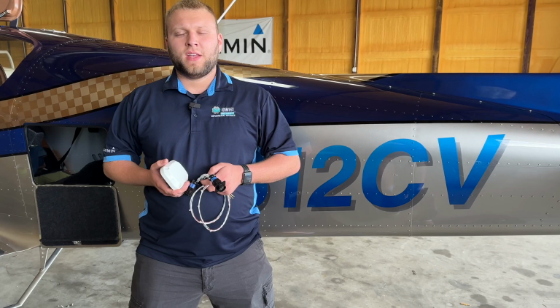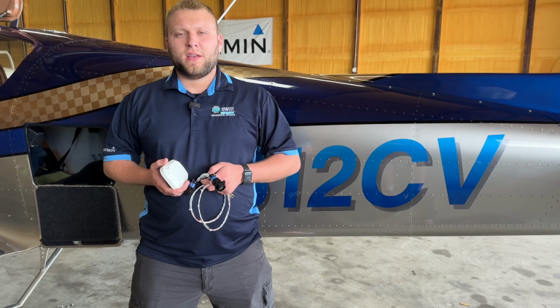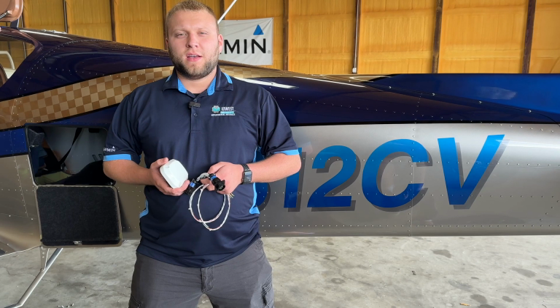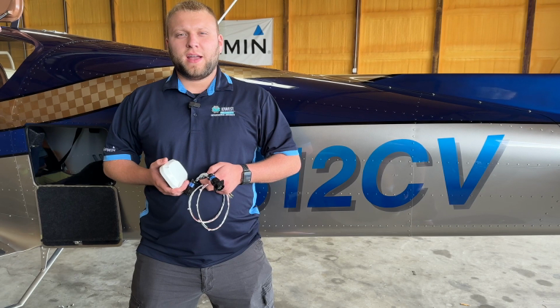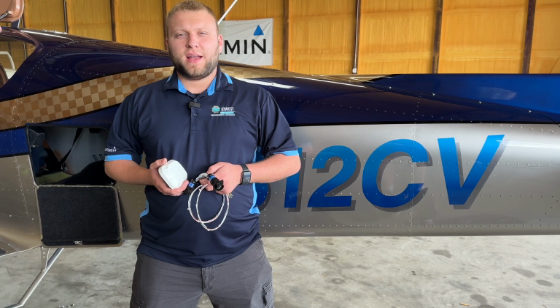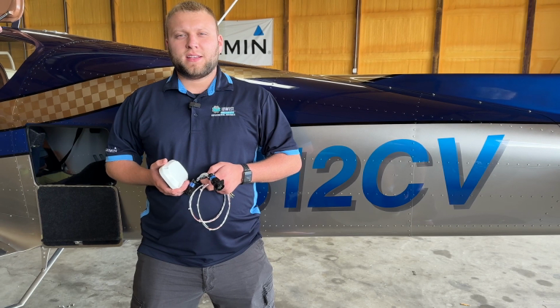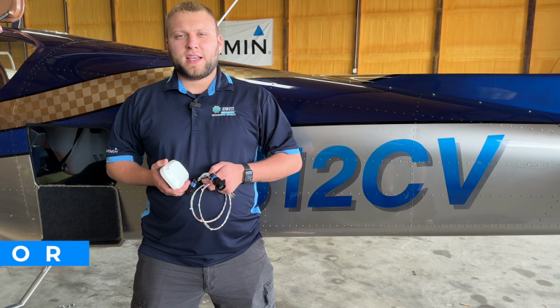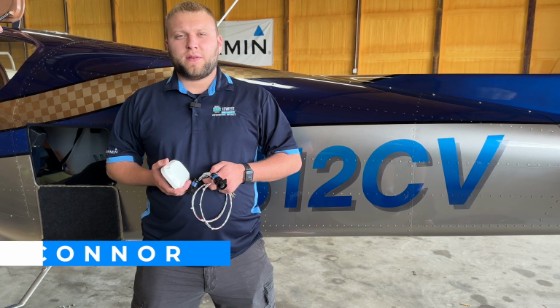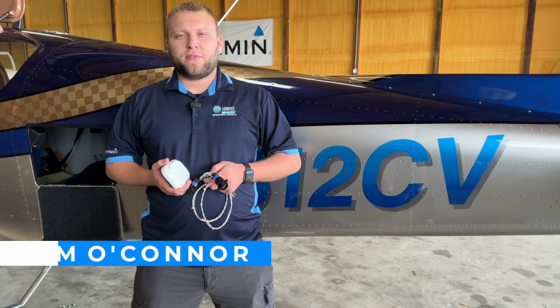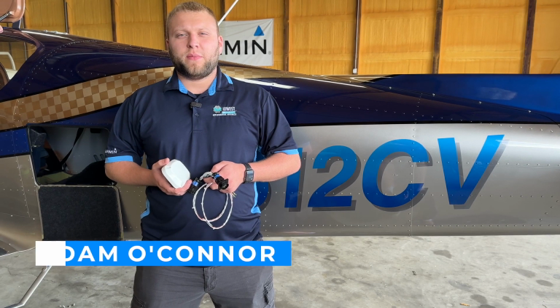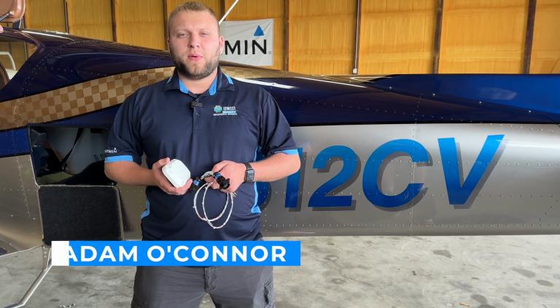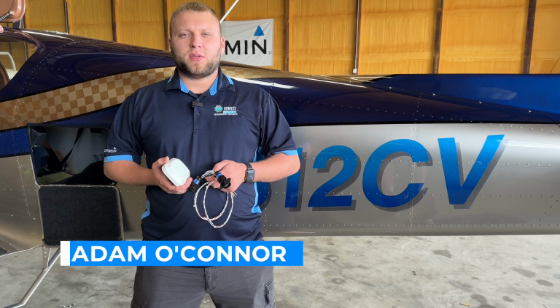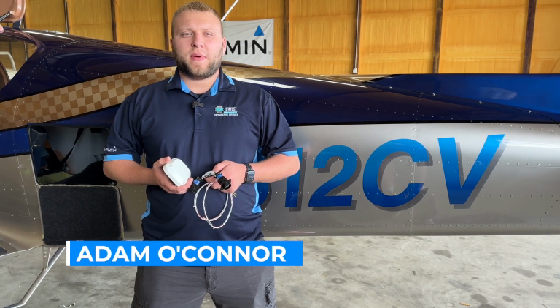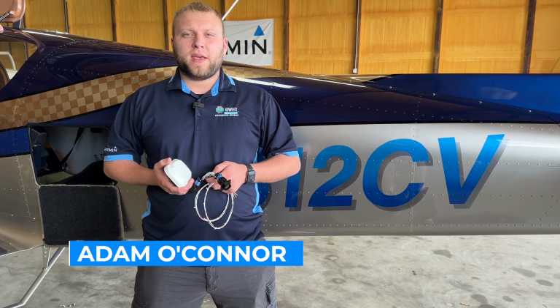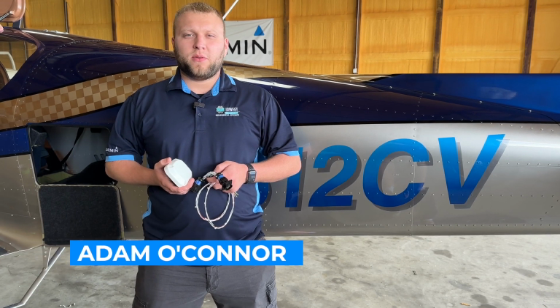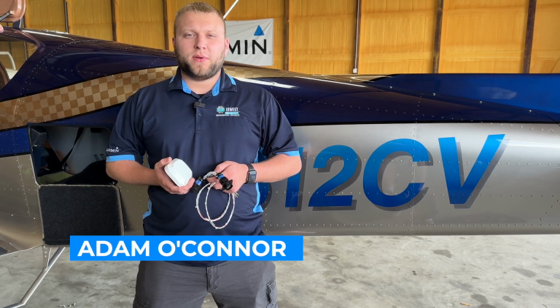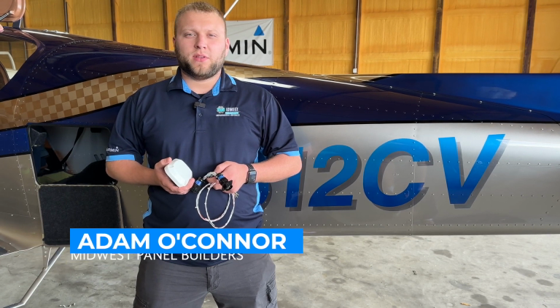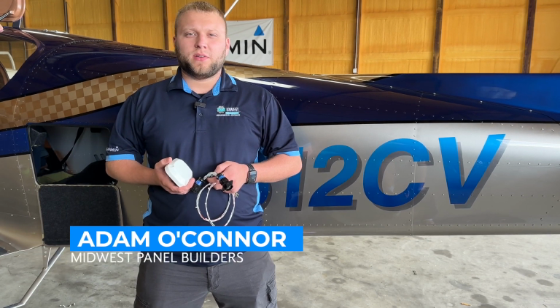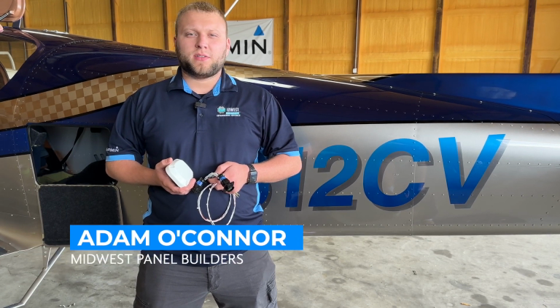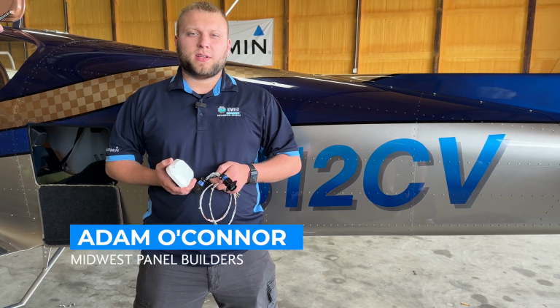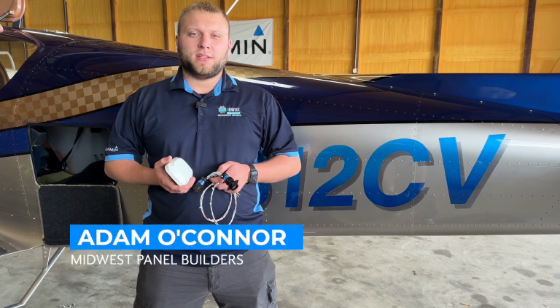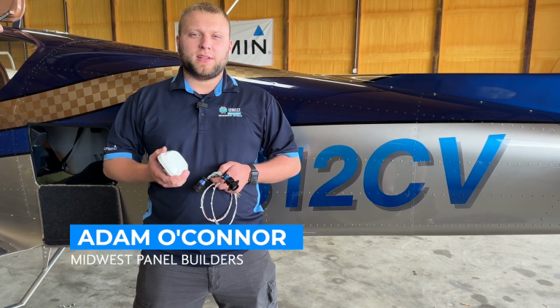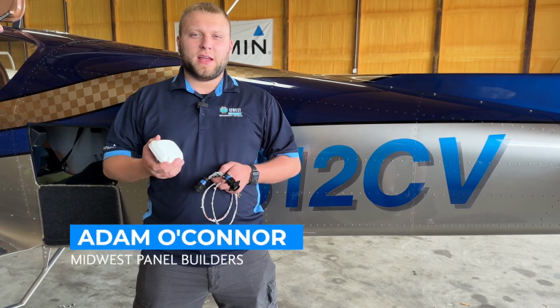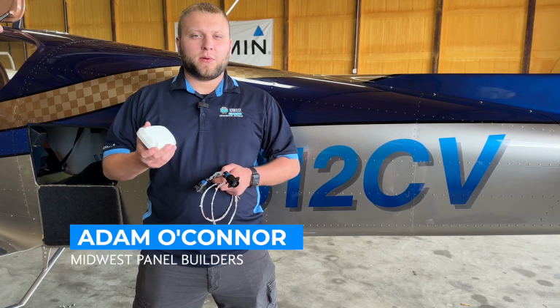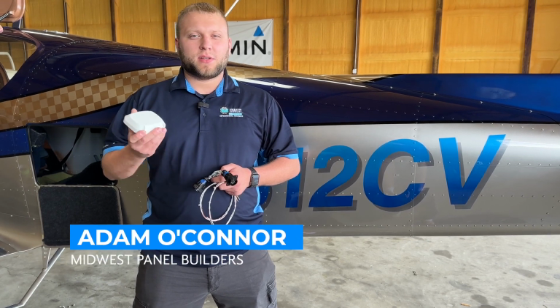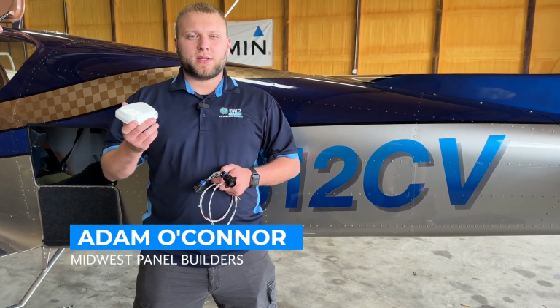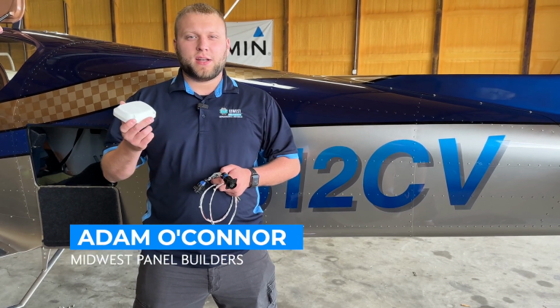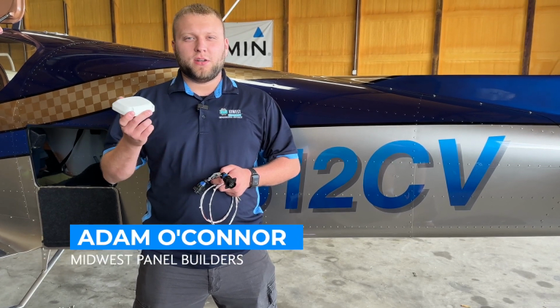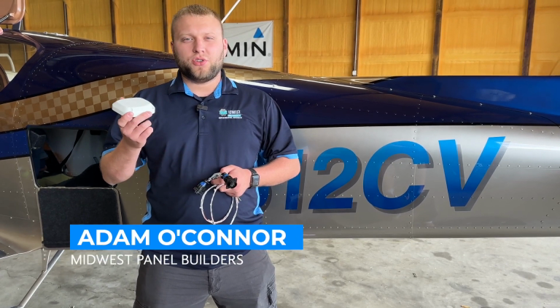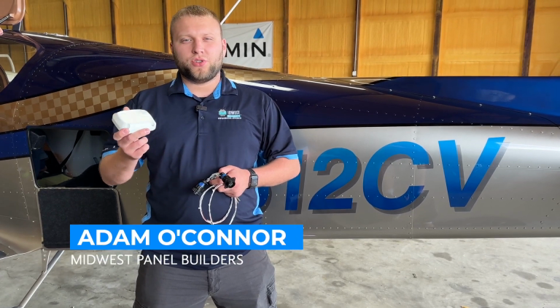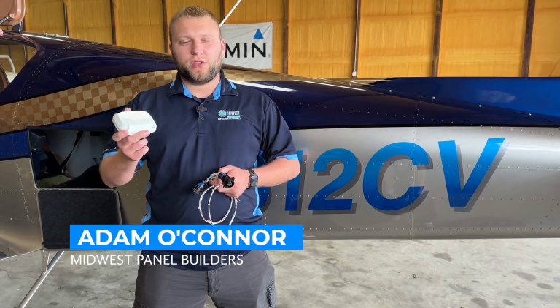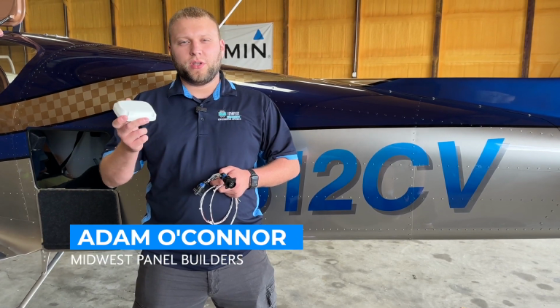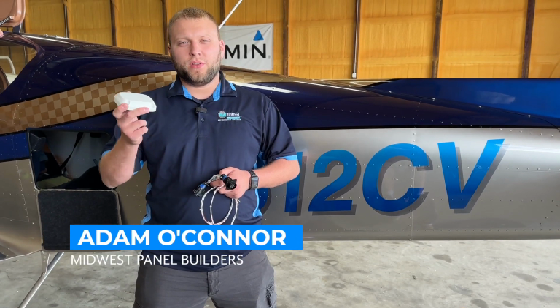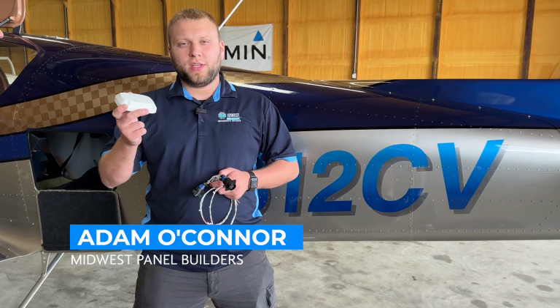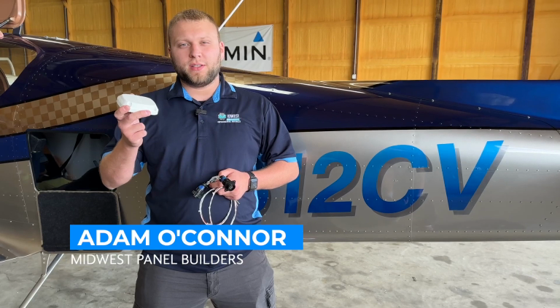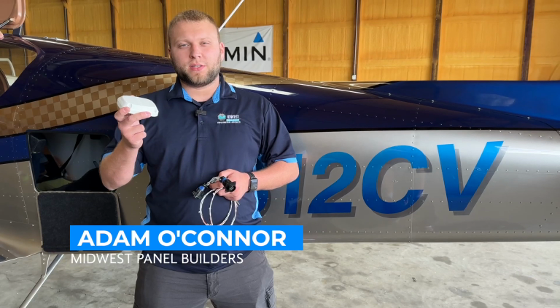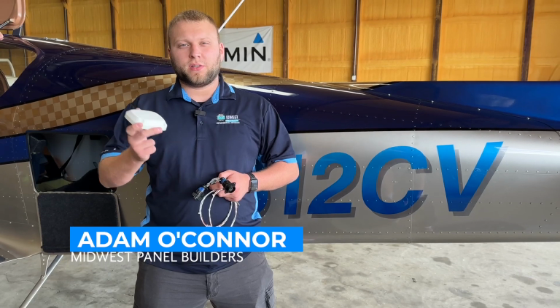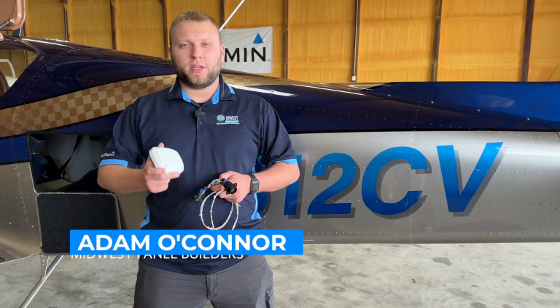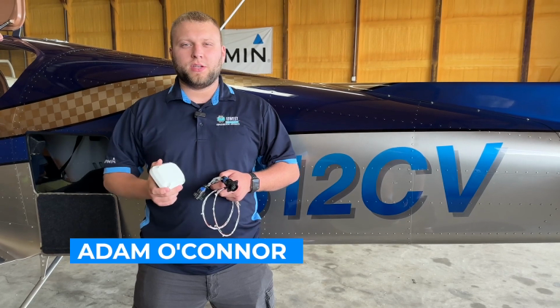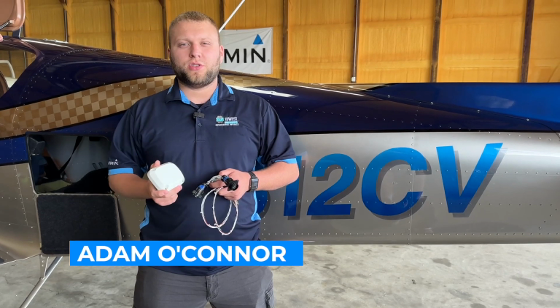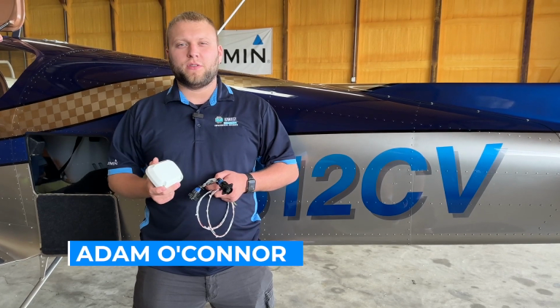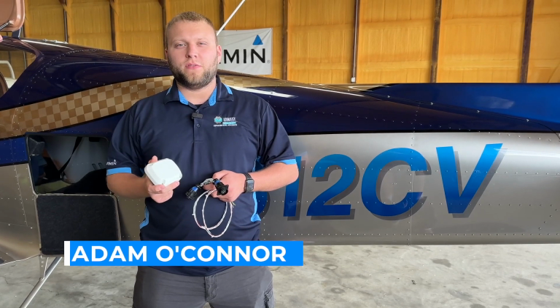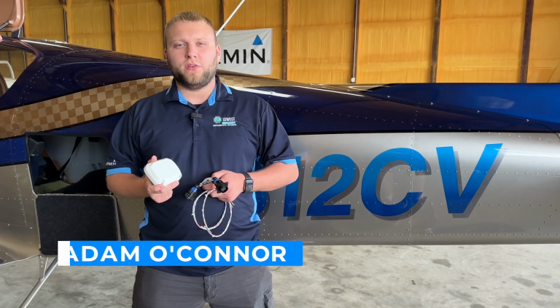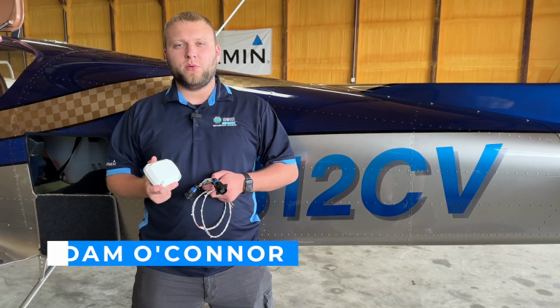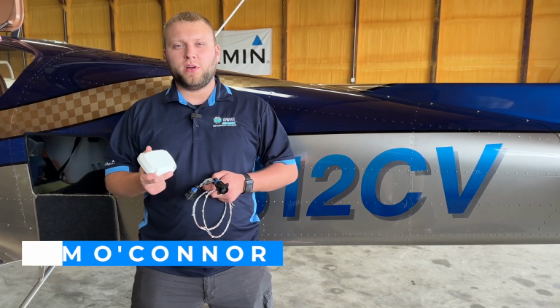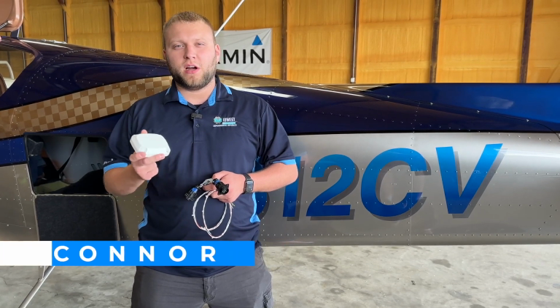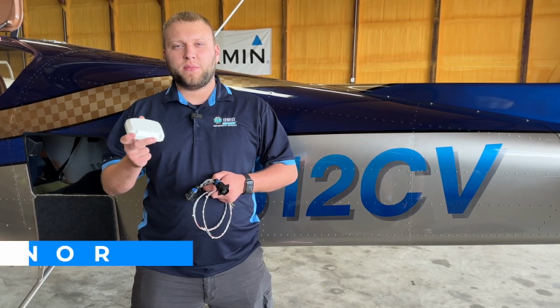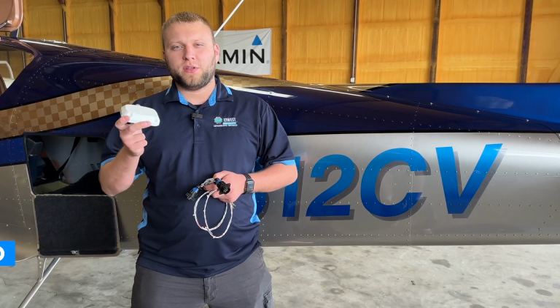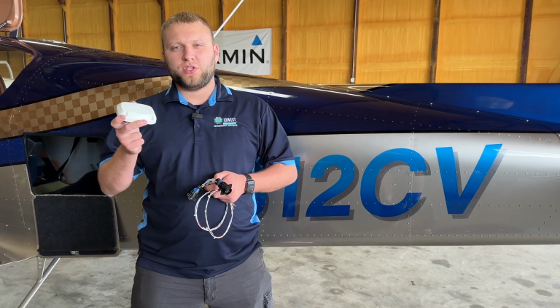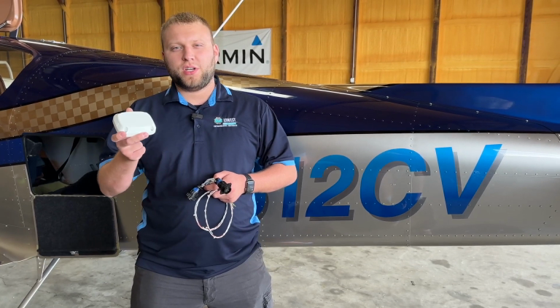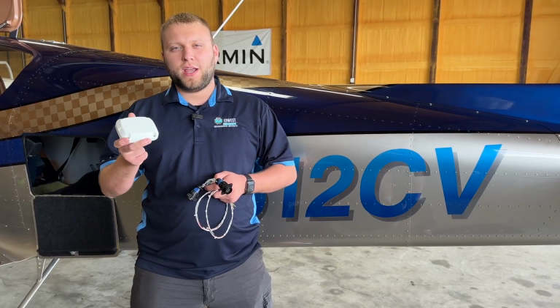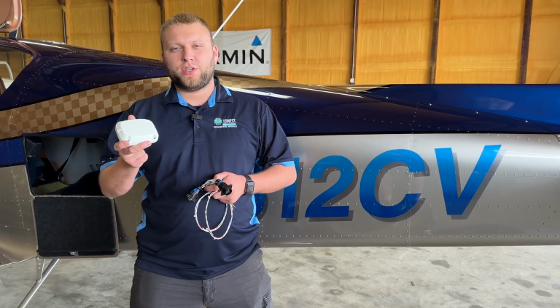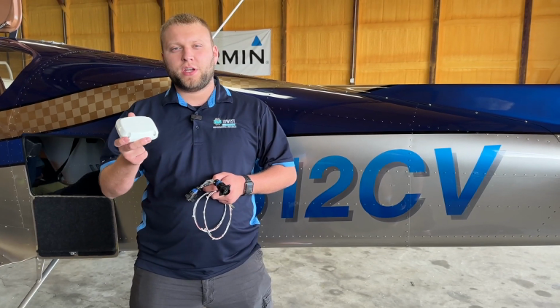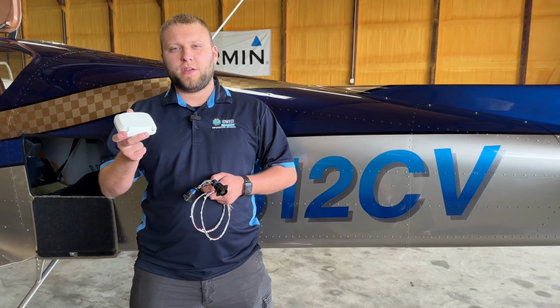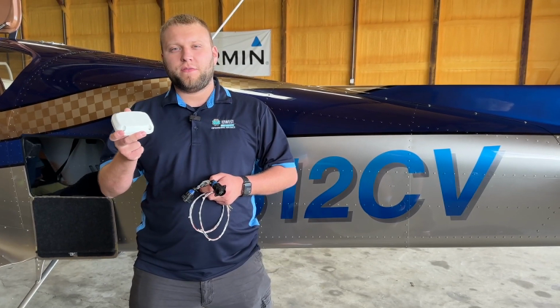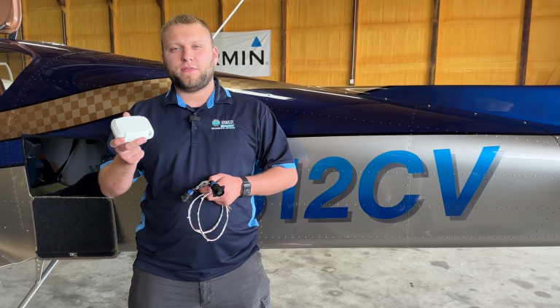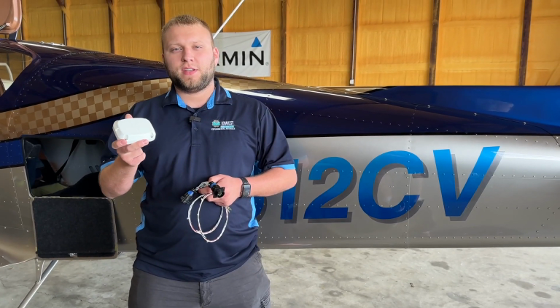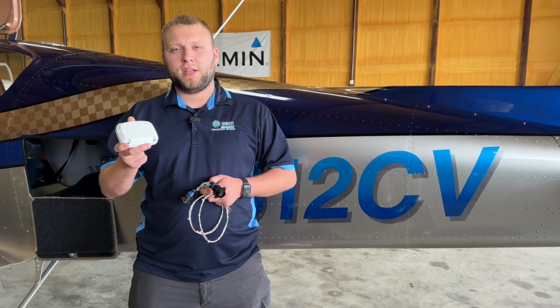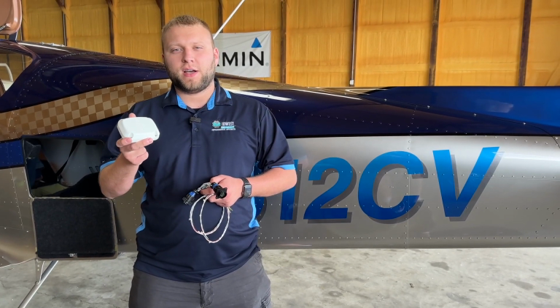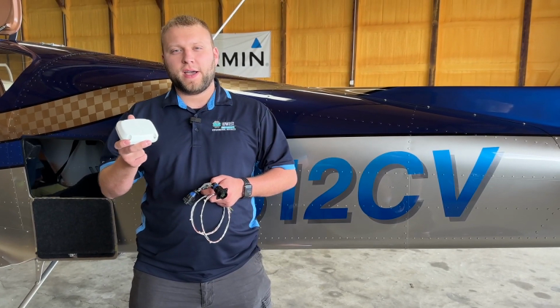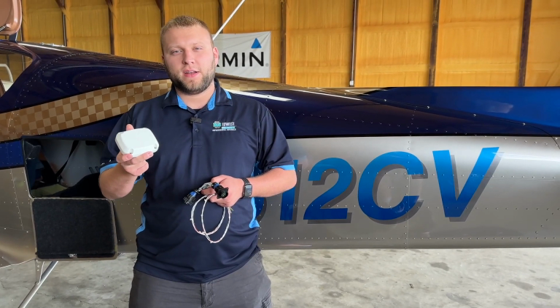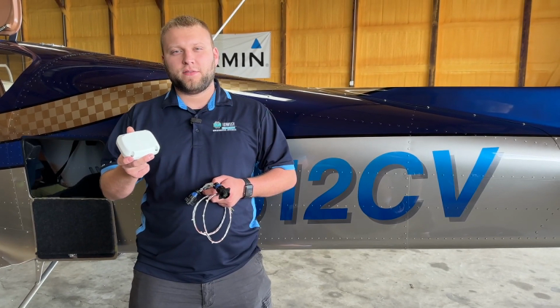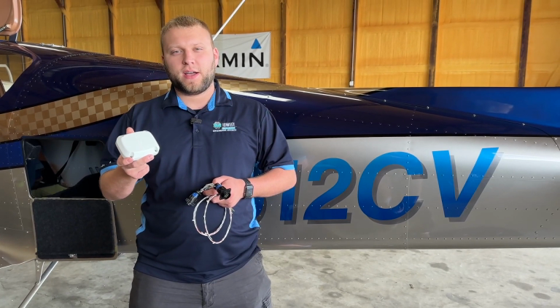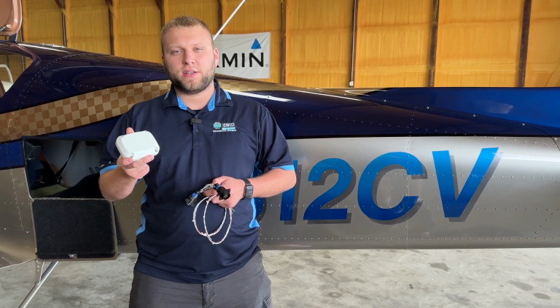Hi guys, Adam from MUTOS Pano Builders, and today we're excited to show you the installation of the new Garmin GHA-15 Height Advisor.